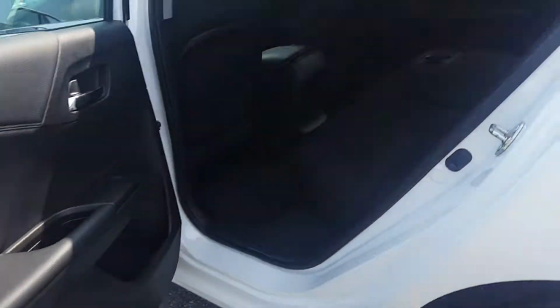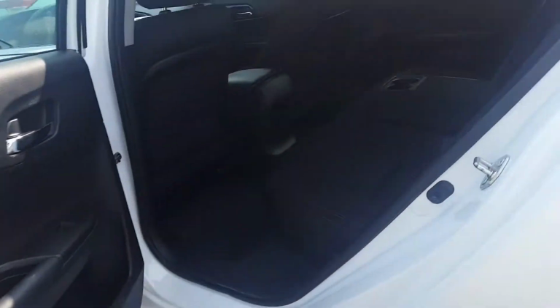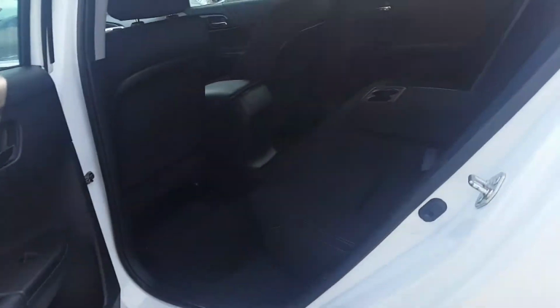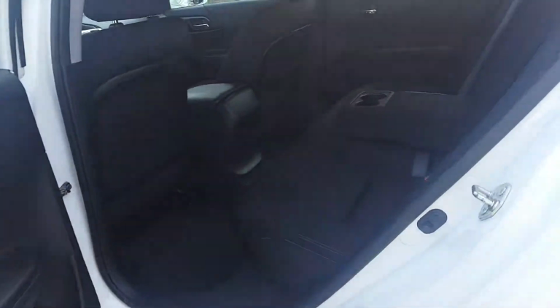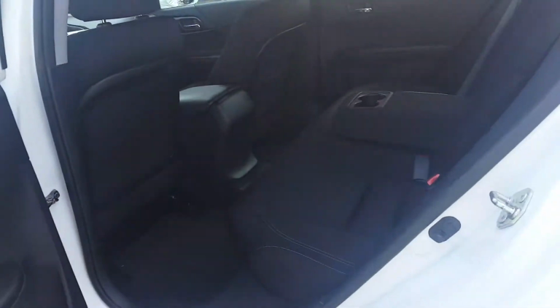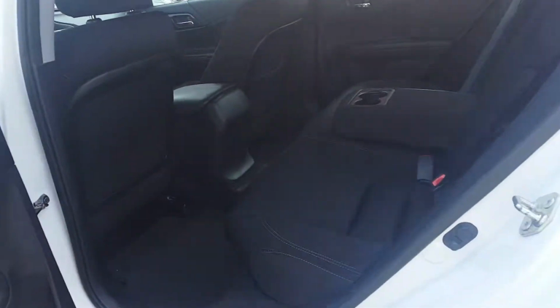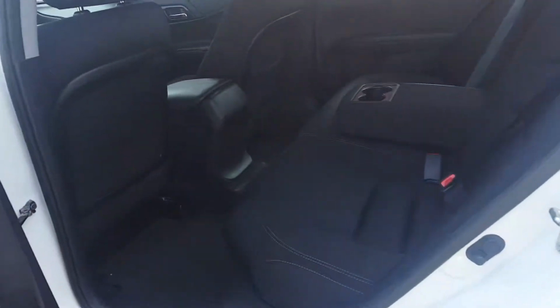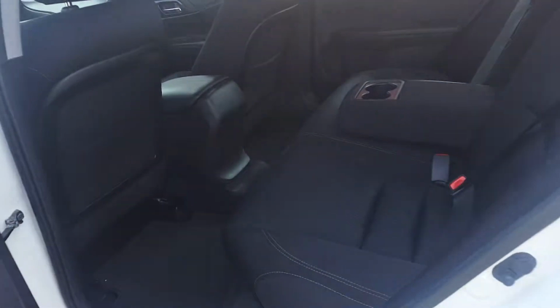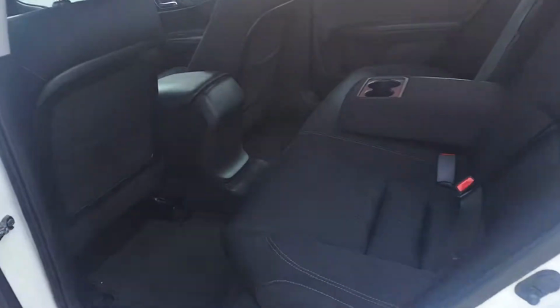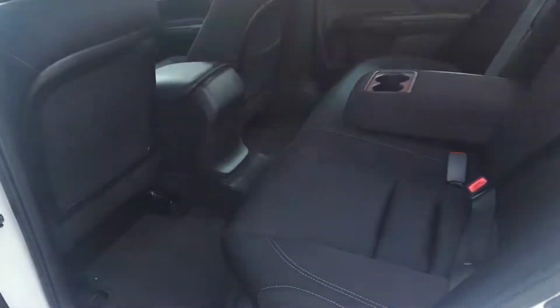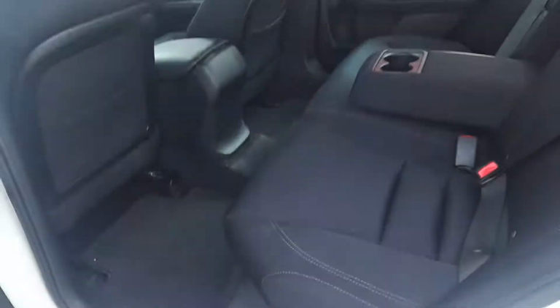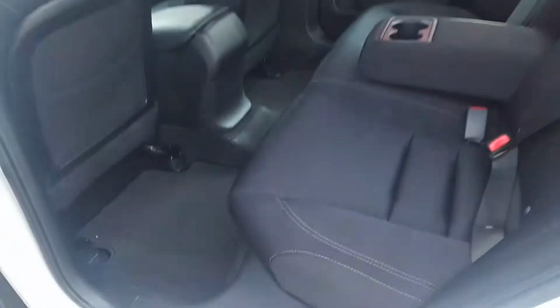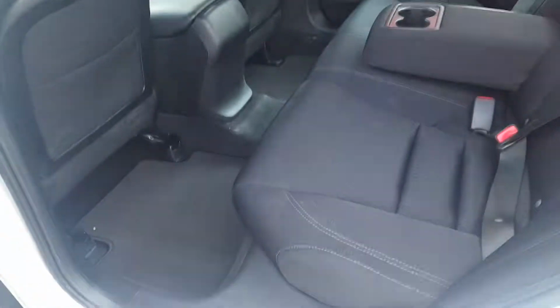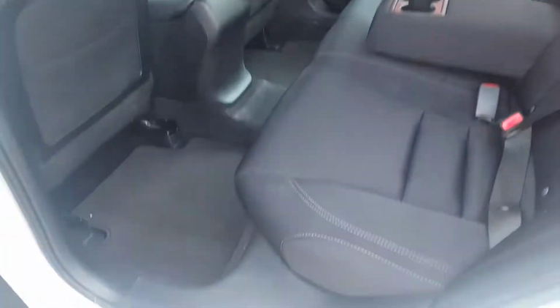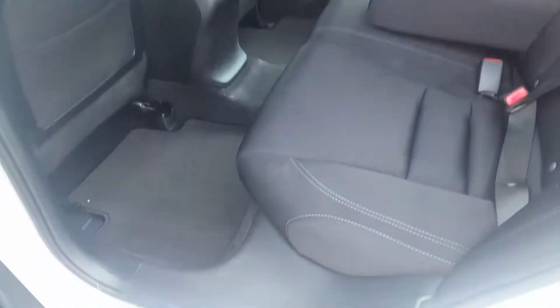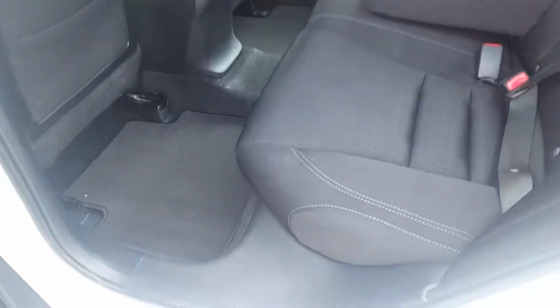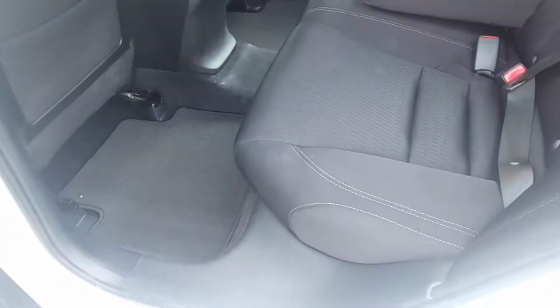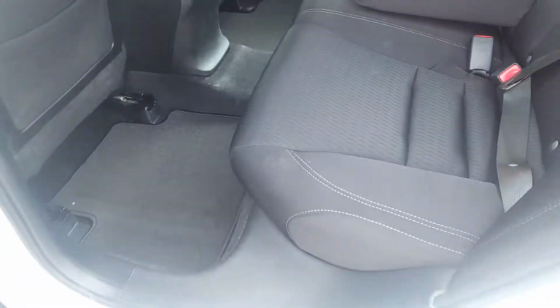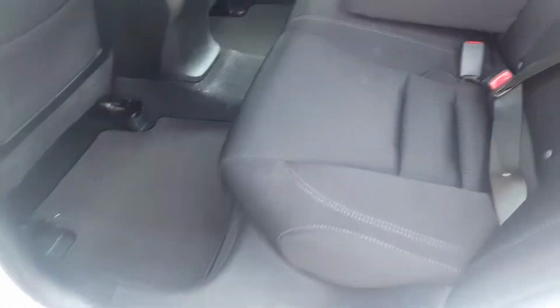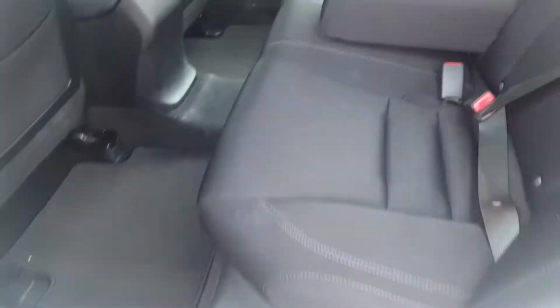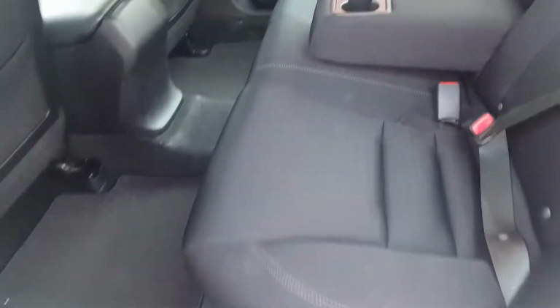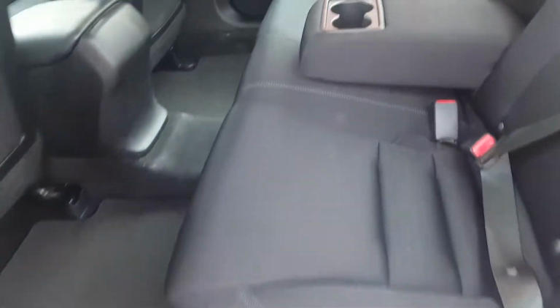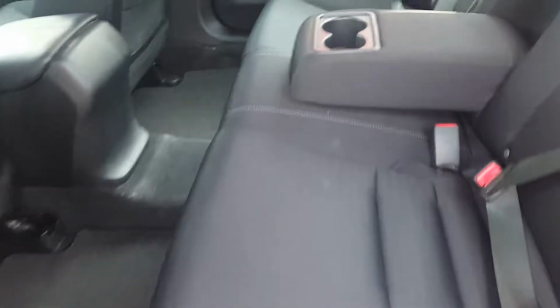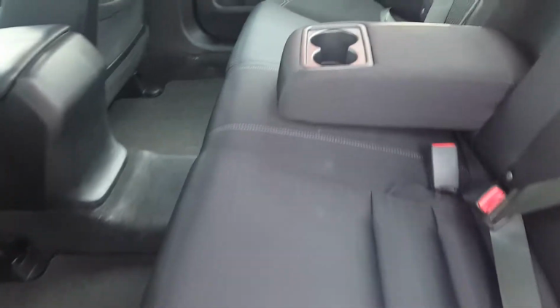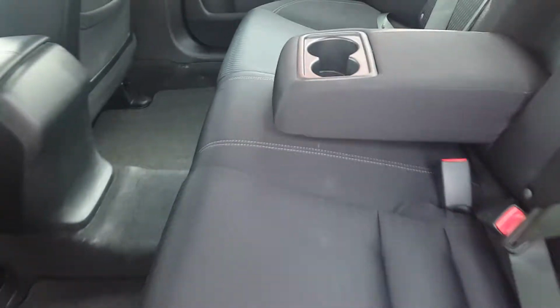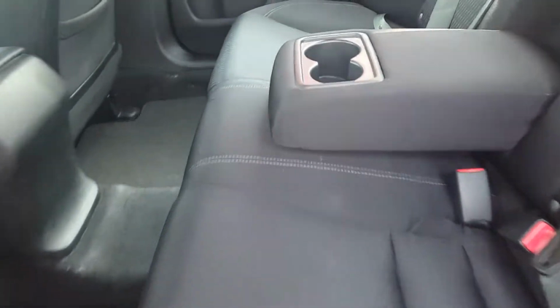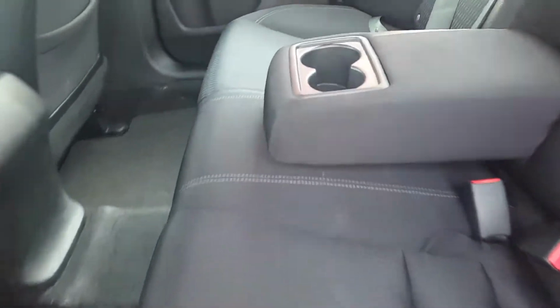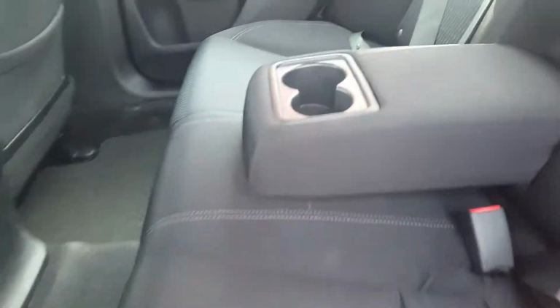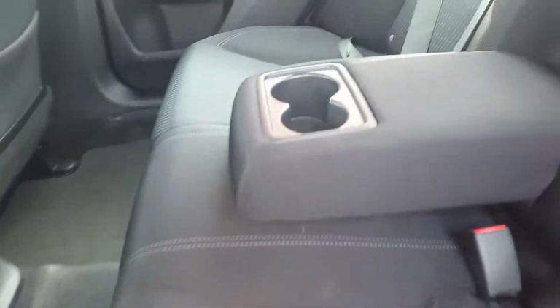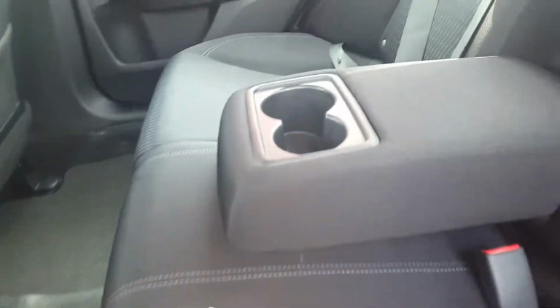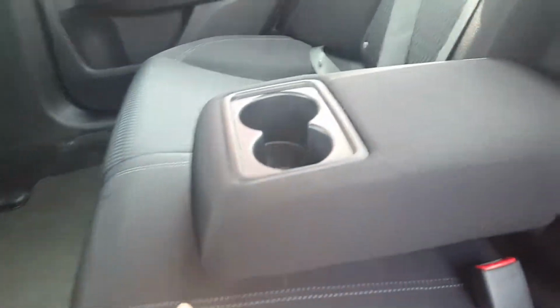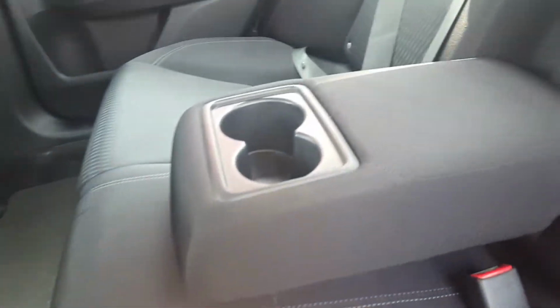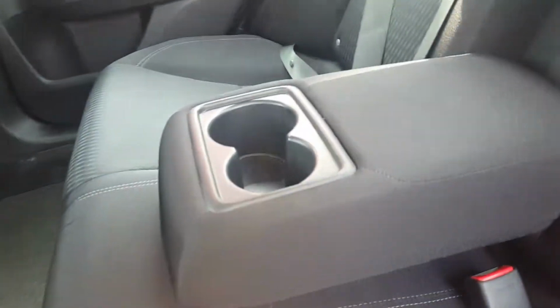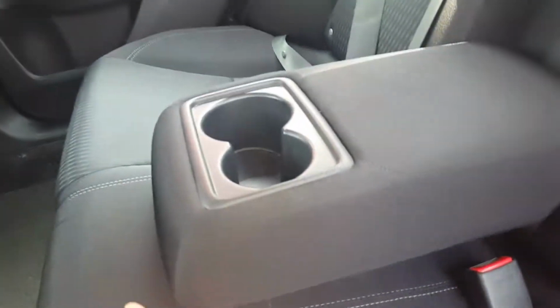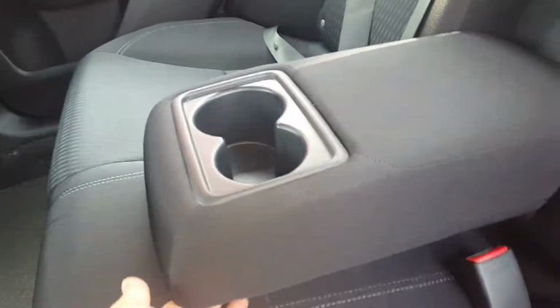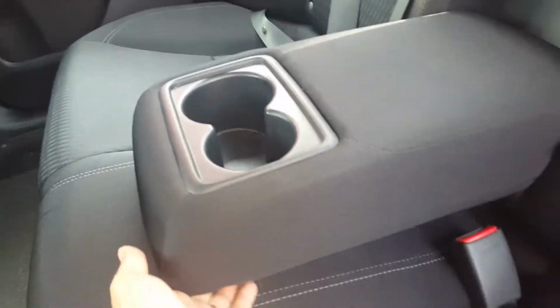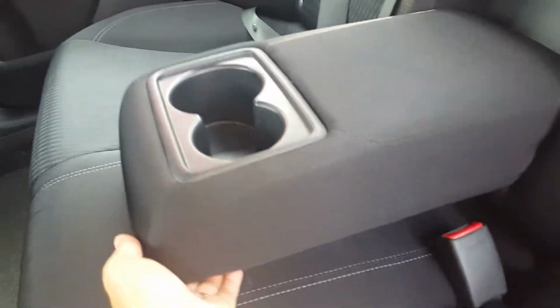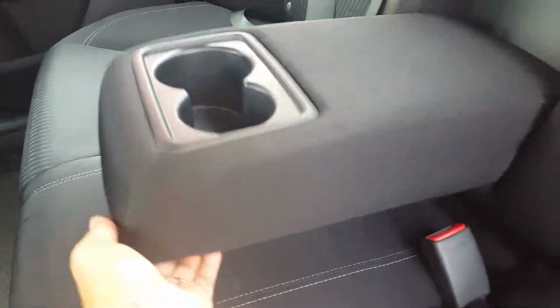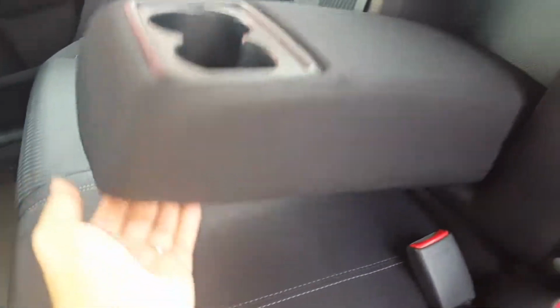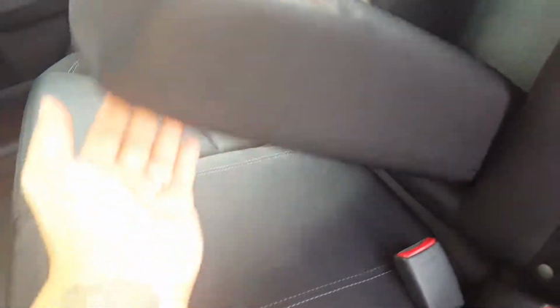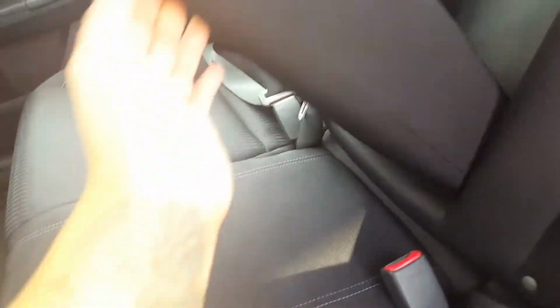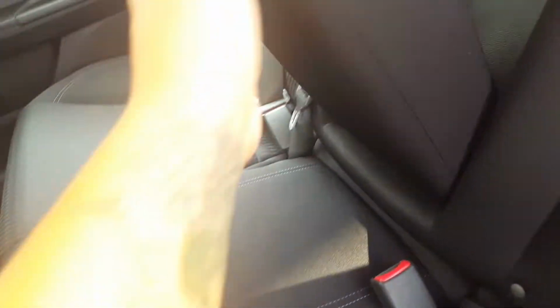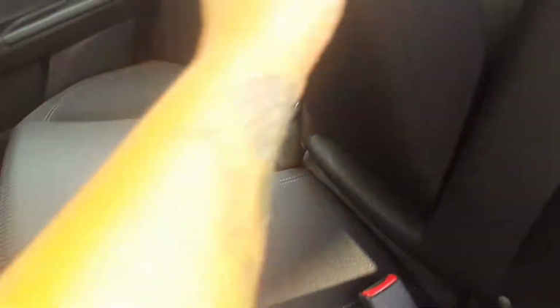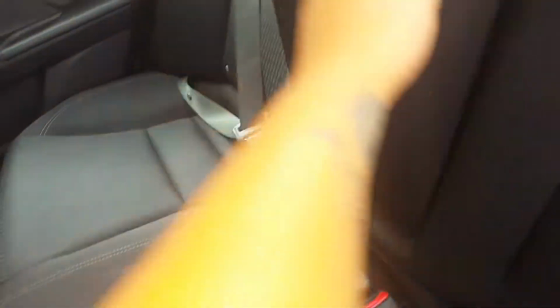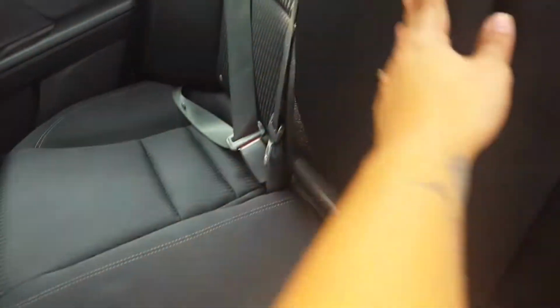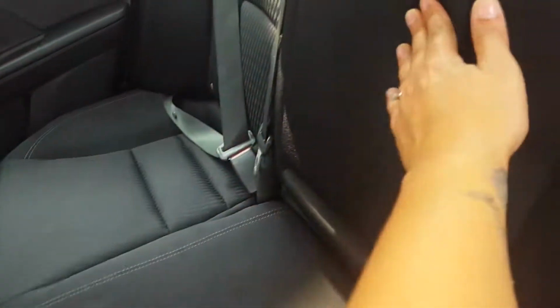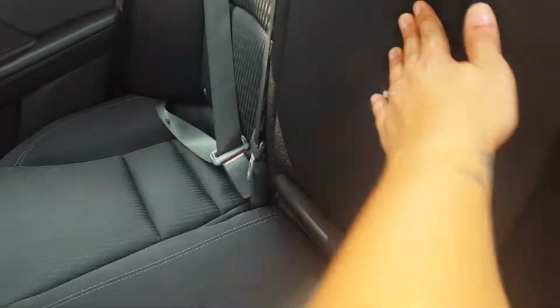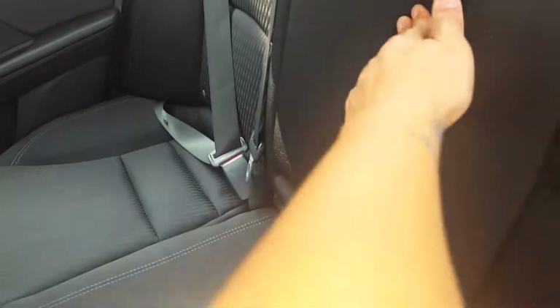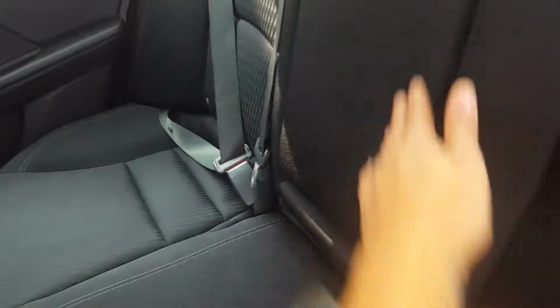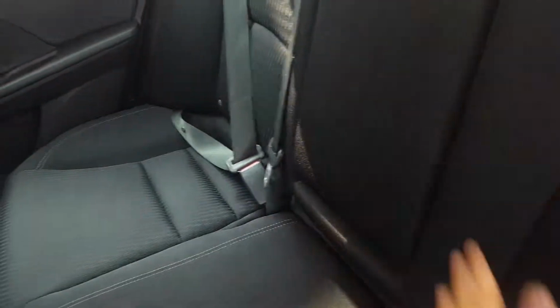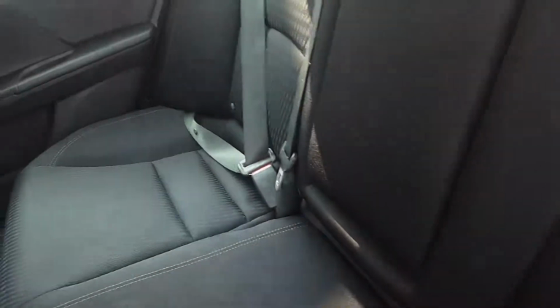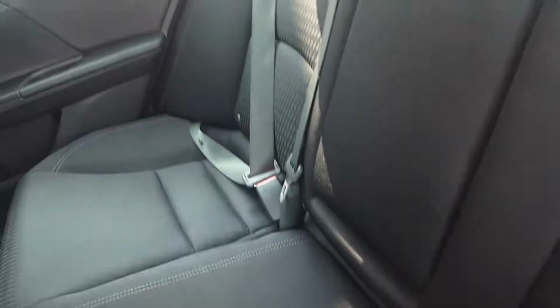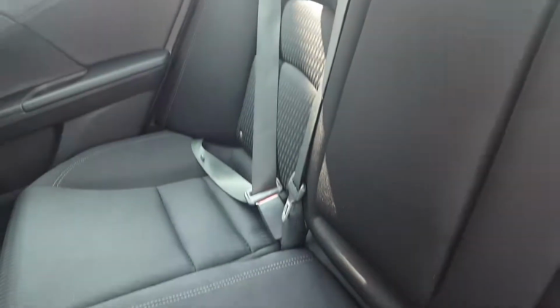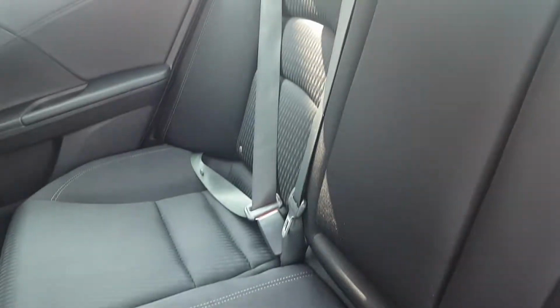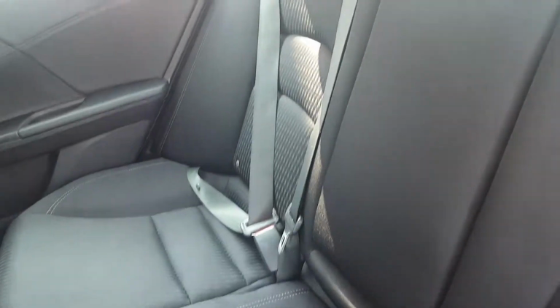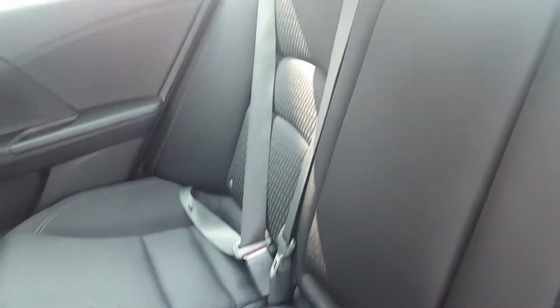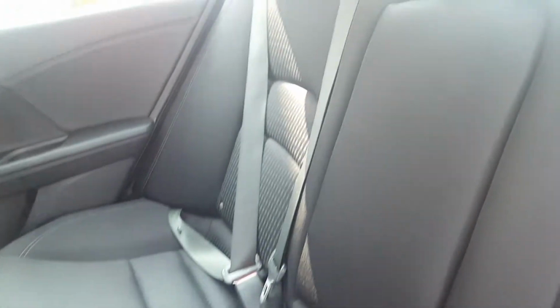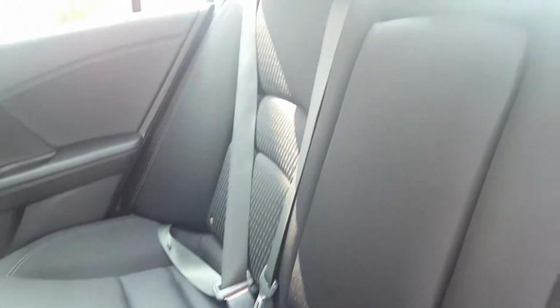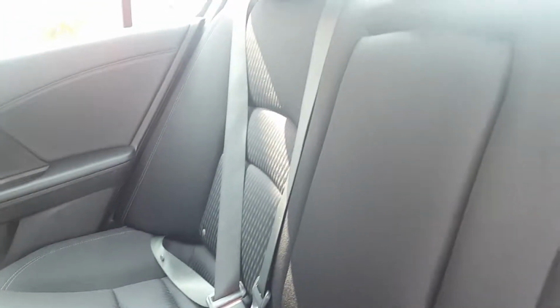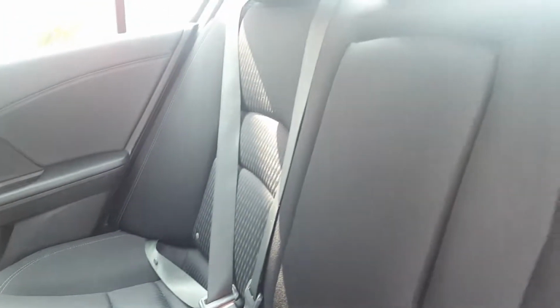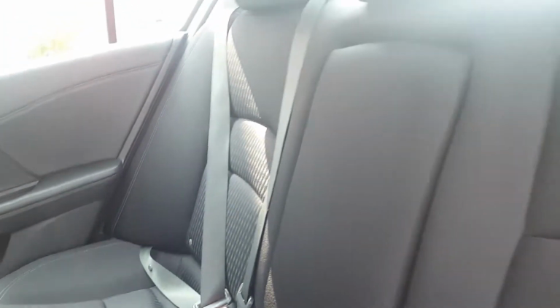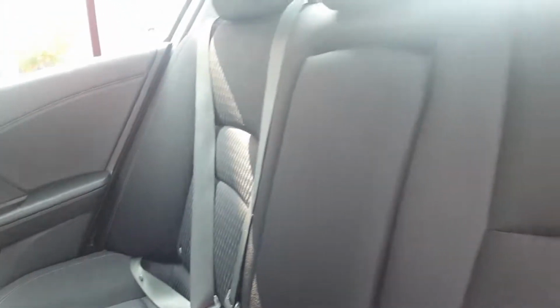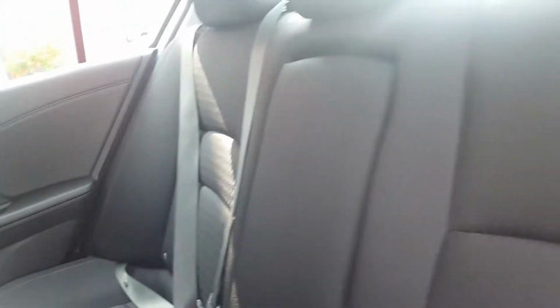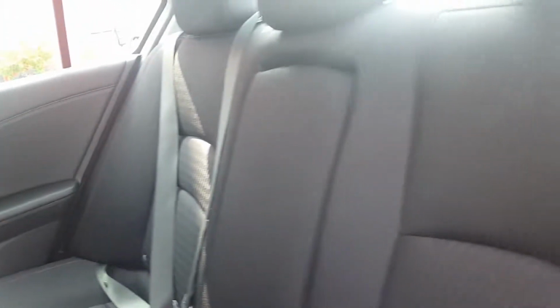The rear seat is also in excellent condition. You've got your armrest here with your cup holders. Very clean.